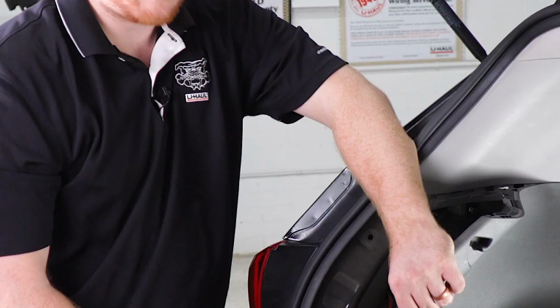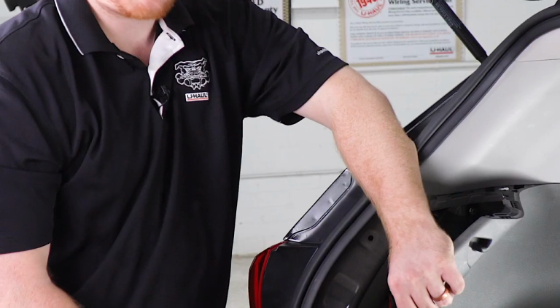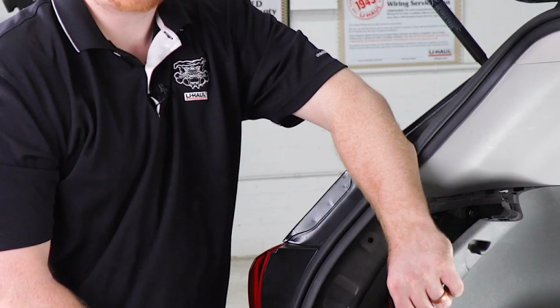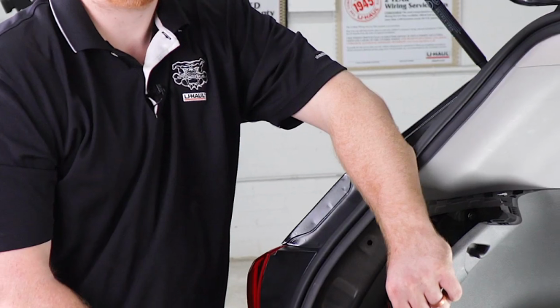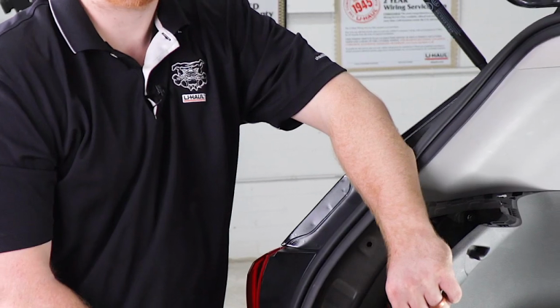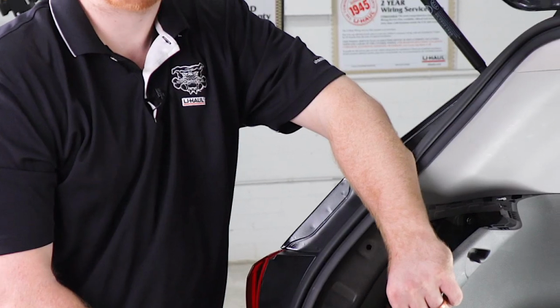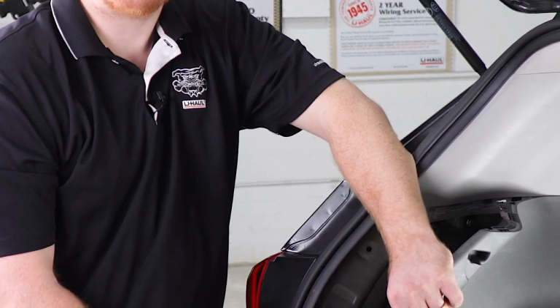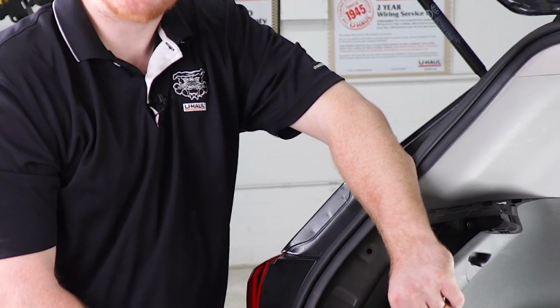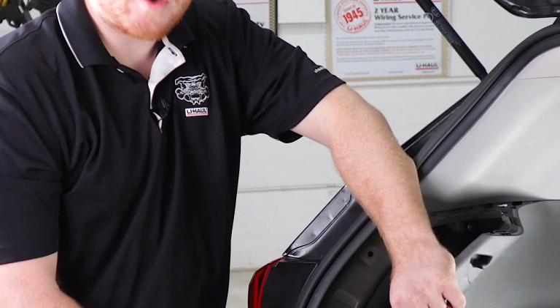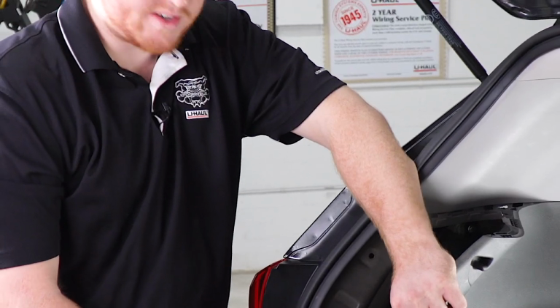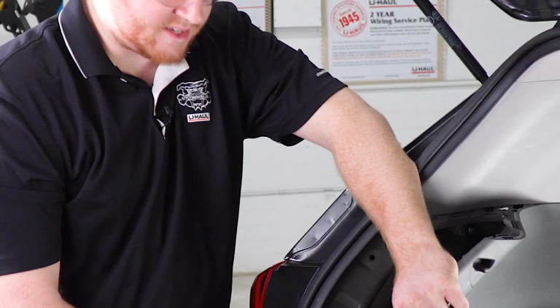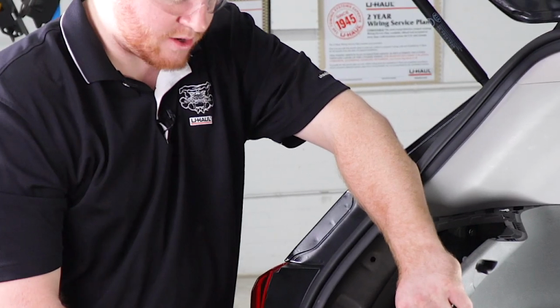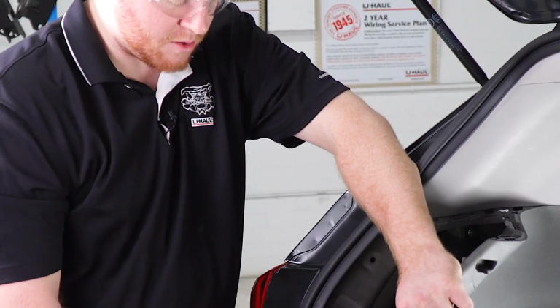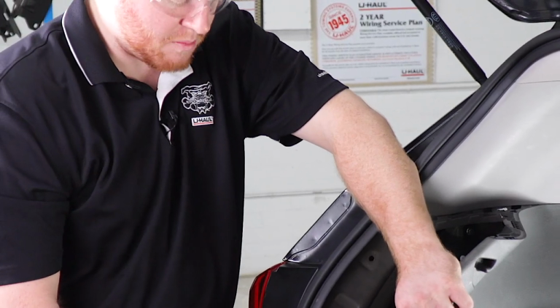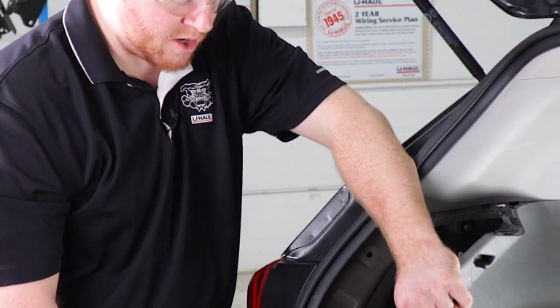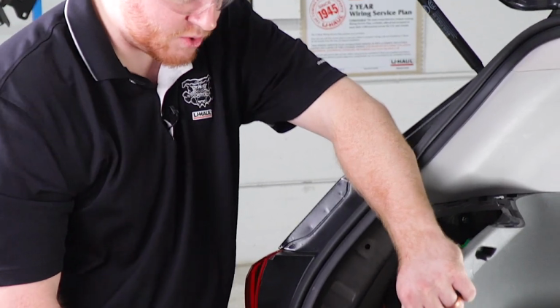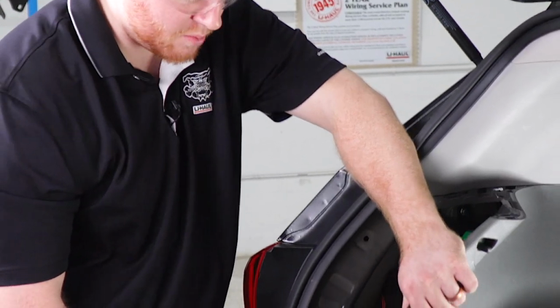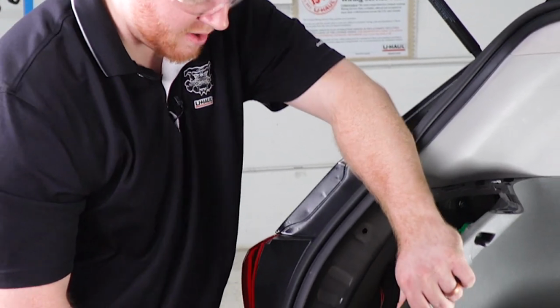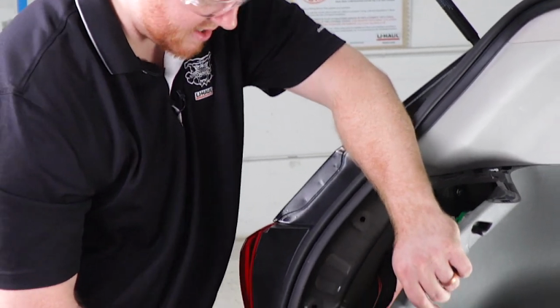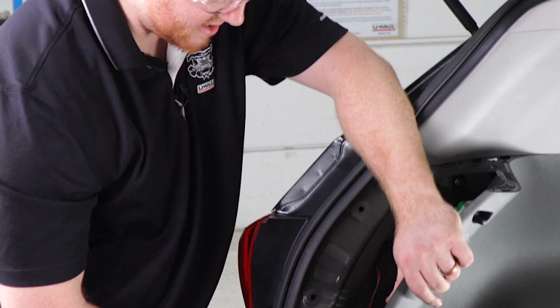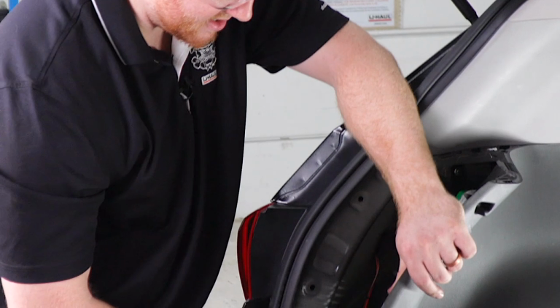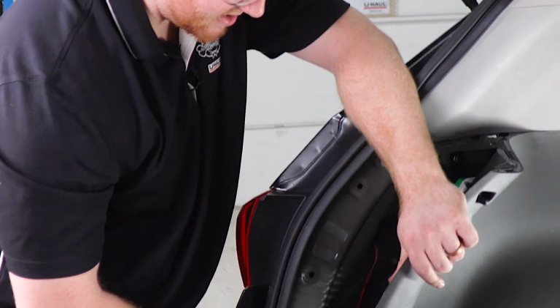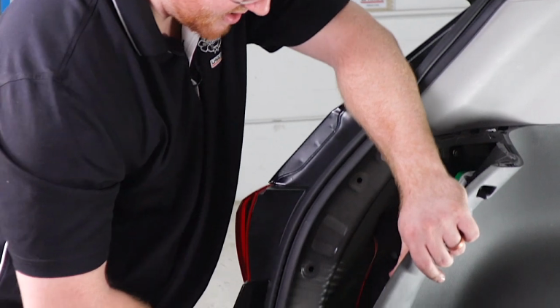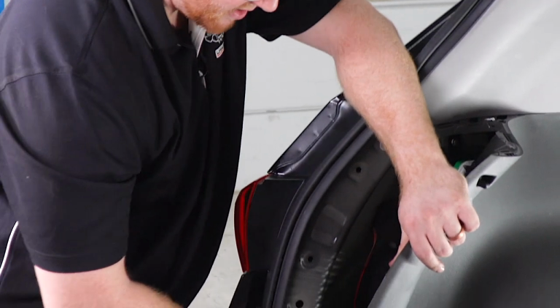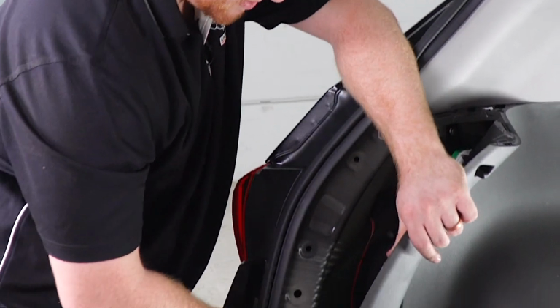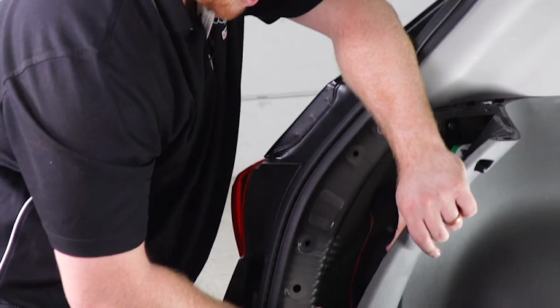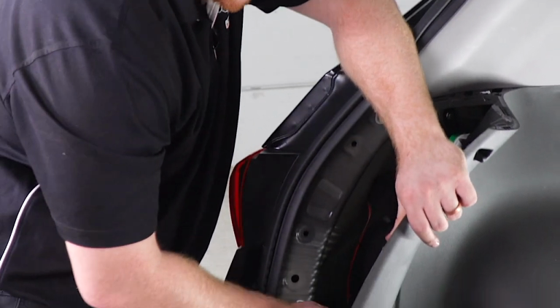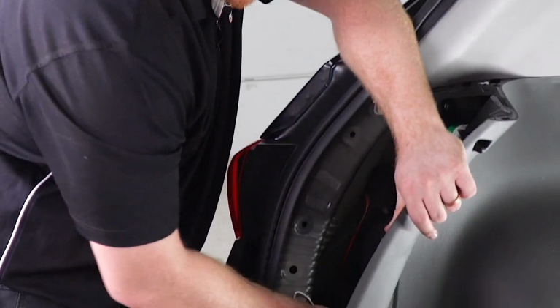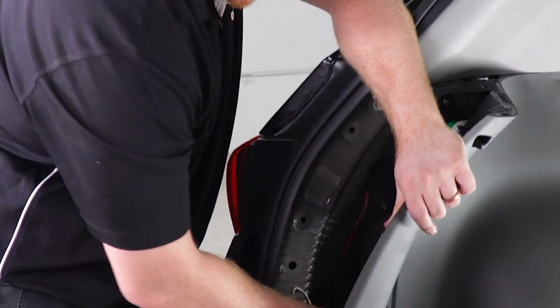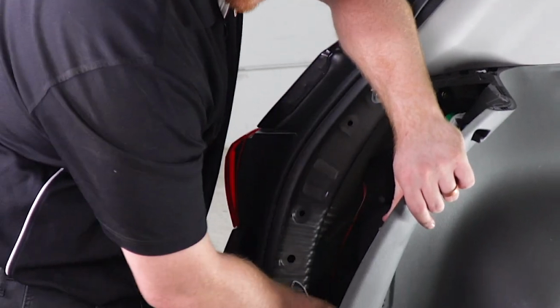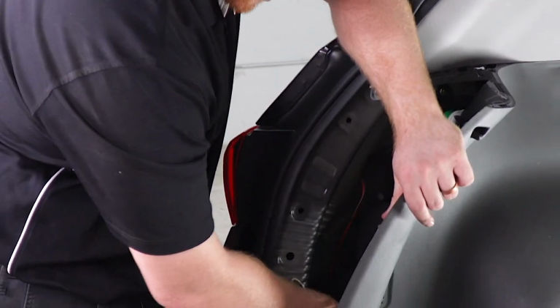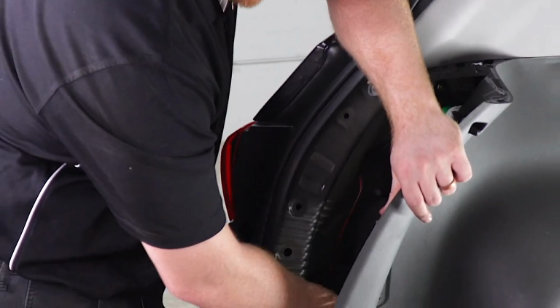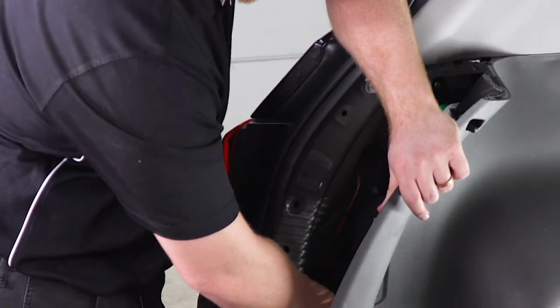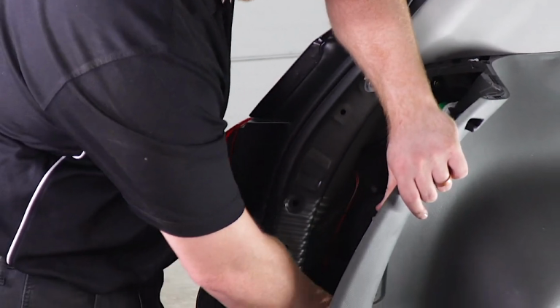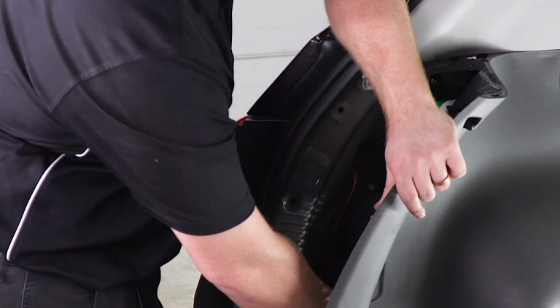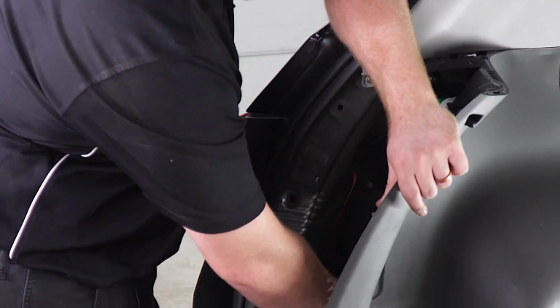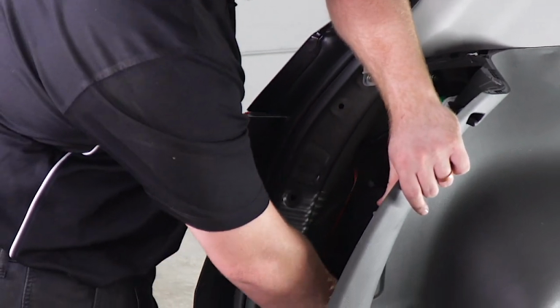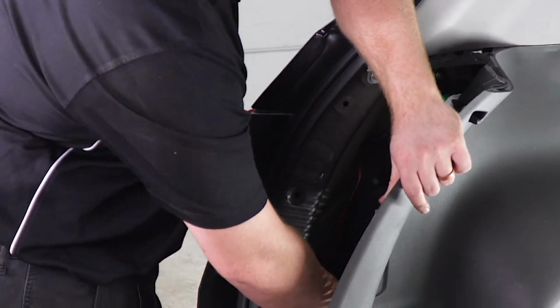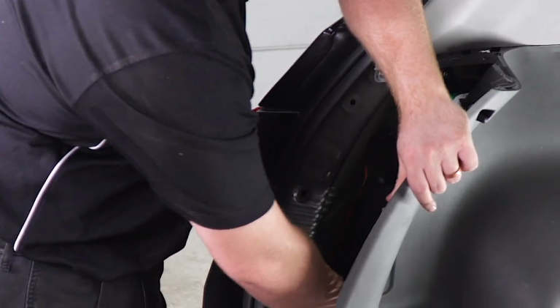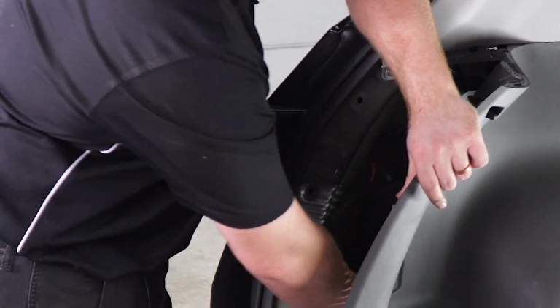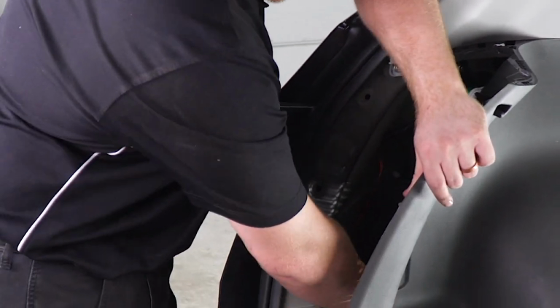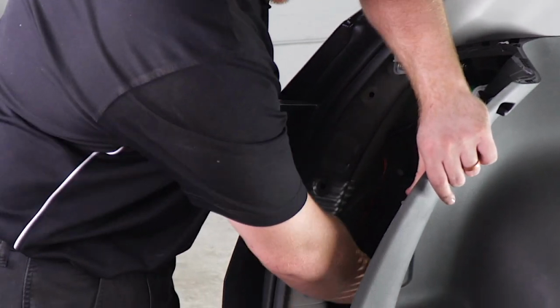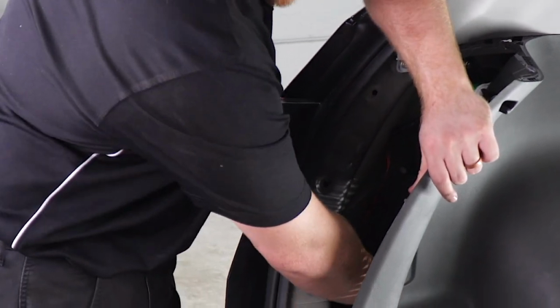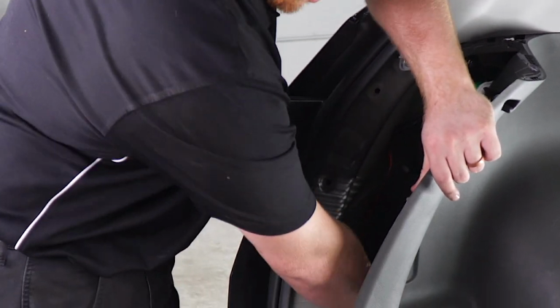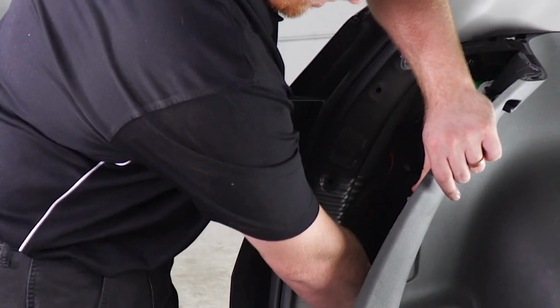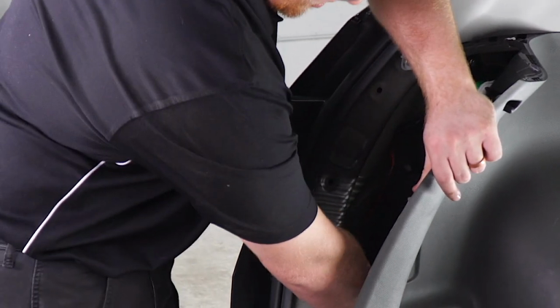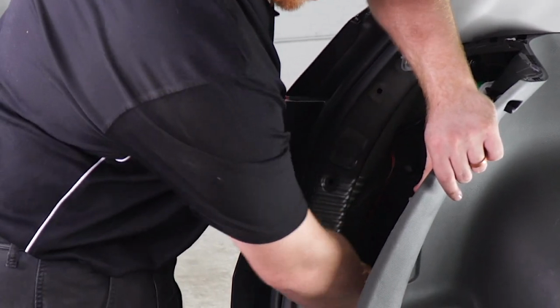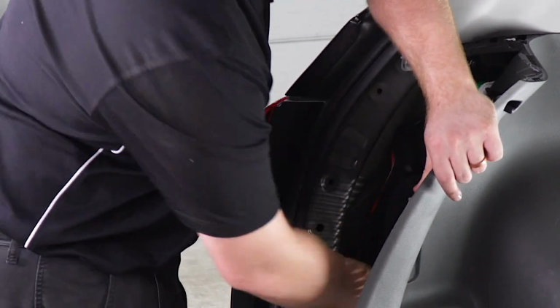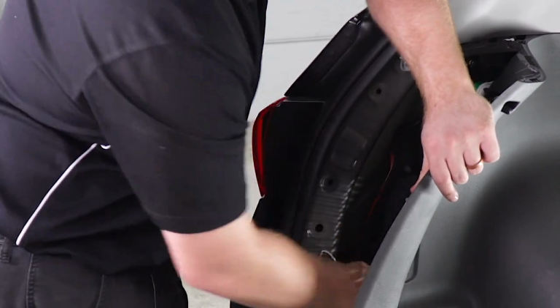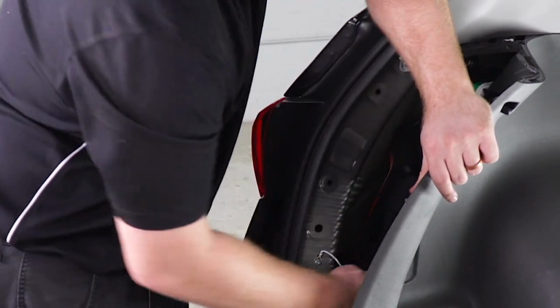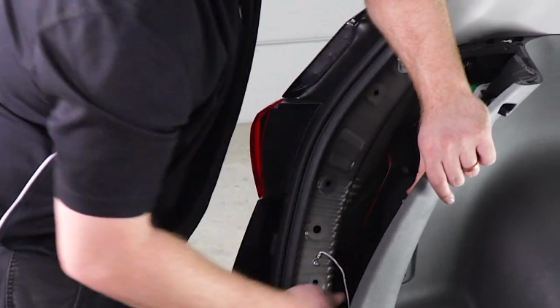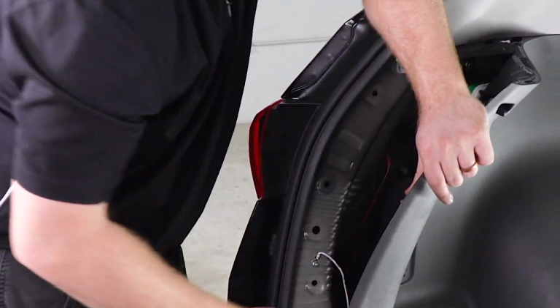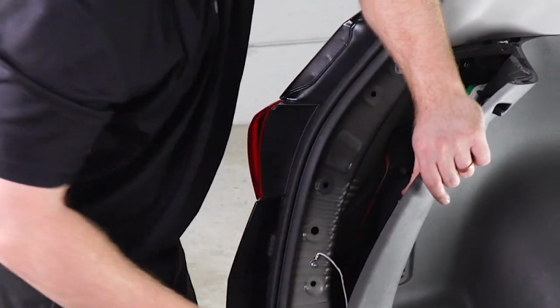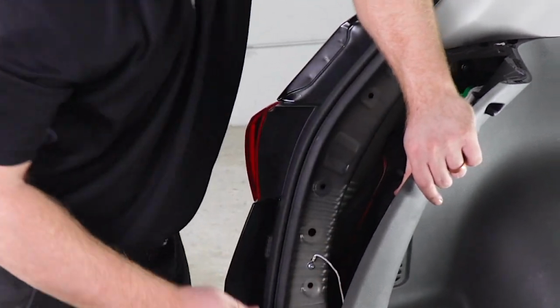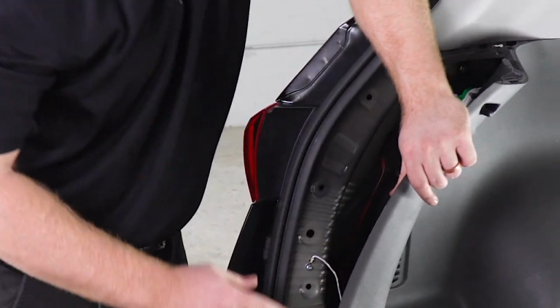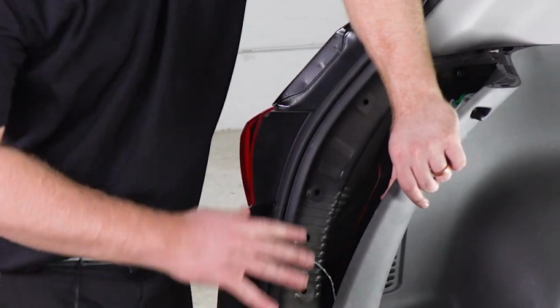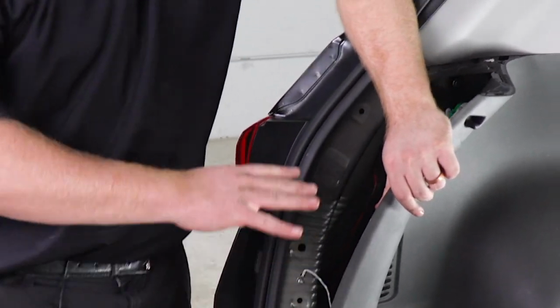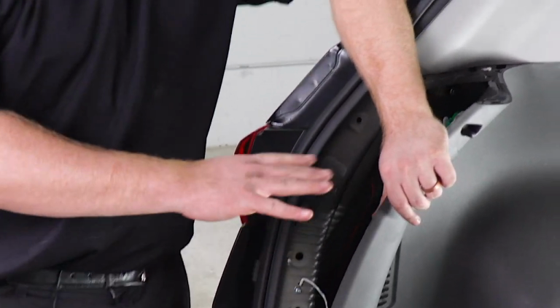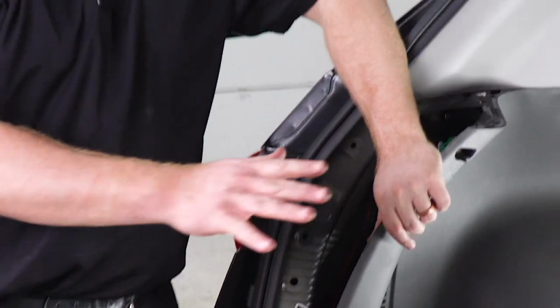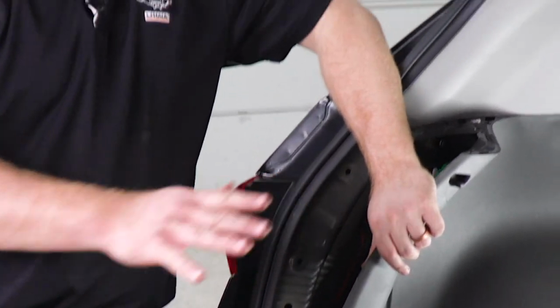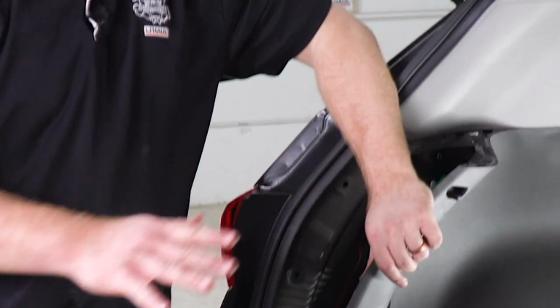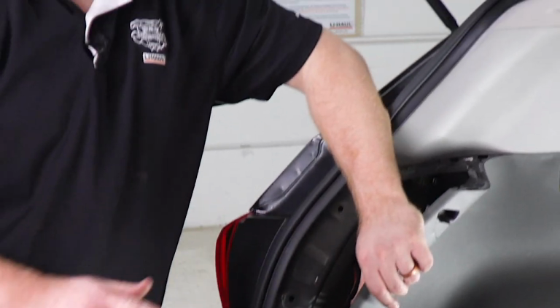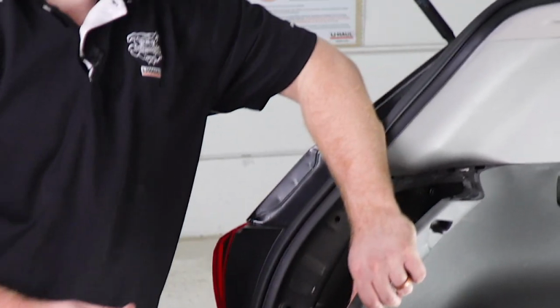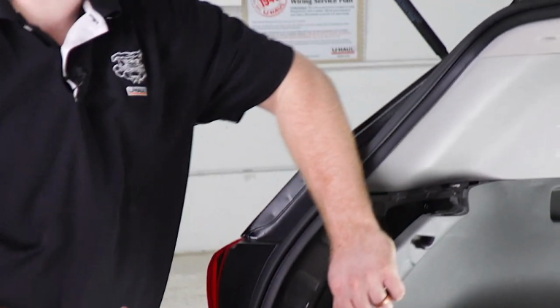Now we're going to take our module box and stick it behind our panels. Now that we're done in the cargo area, we're going to put it all back together.